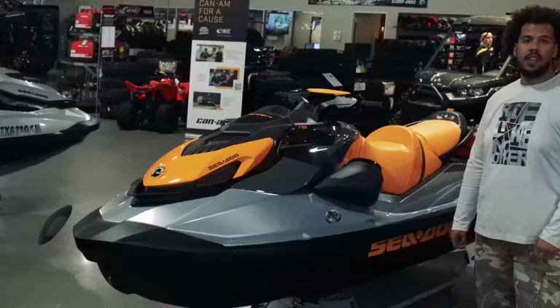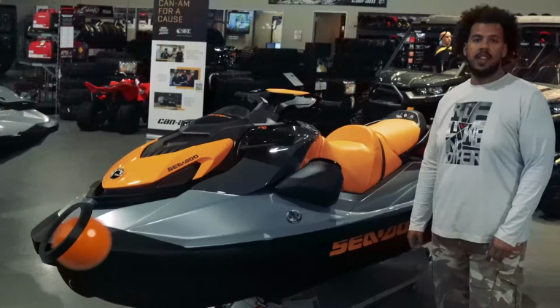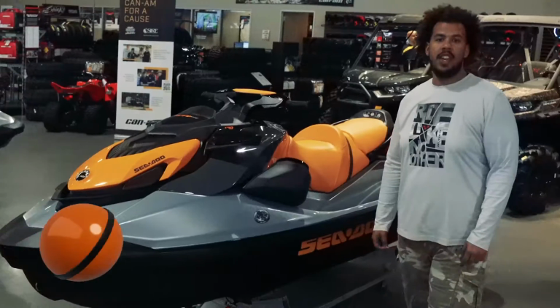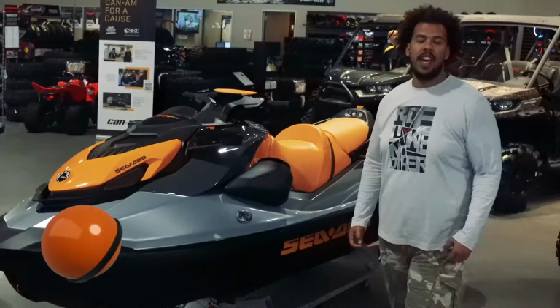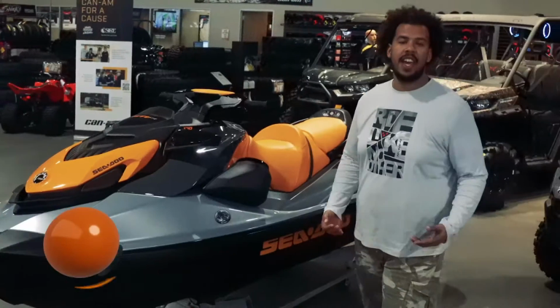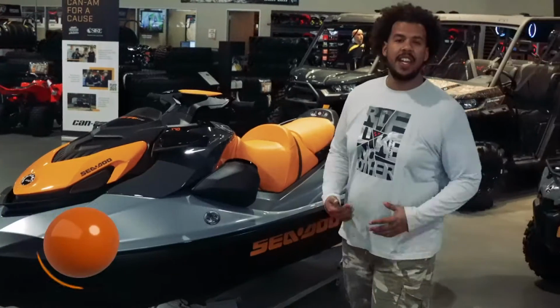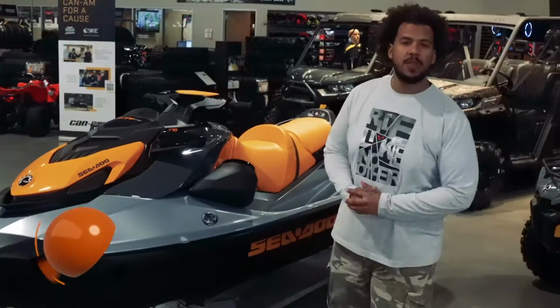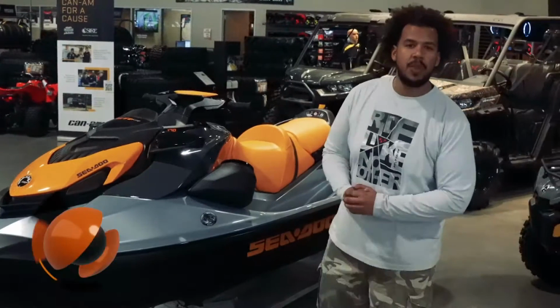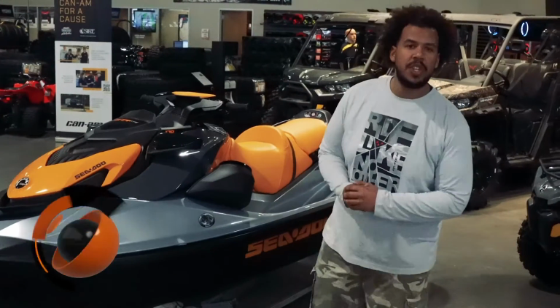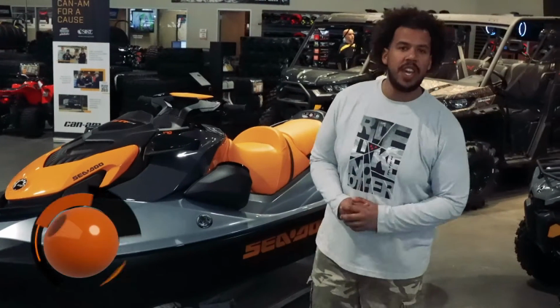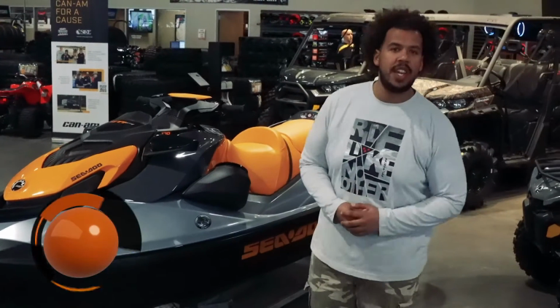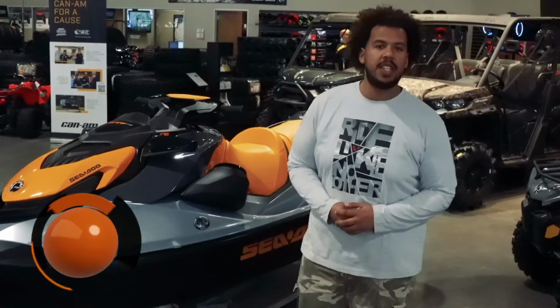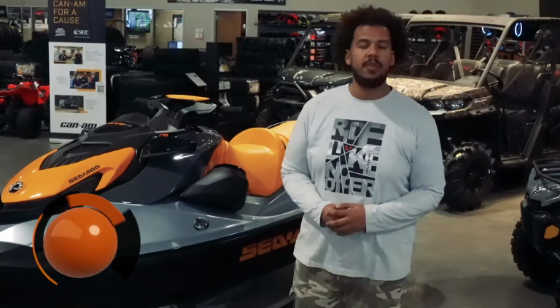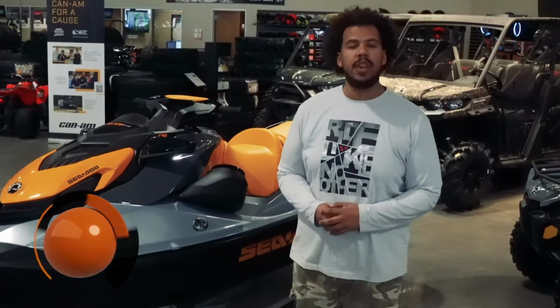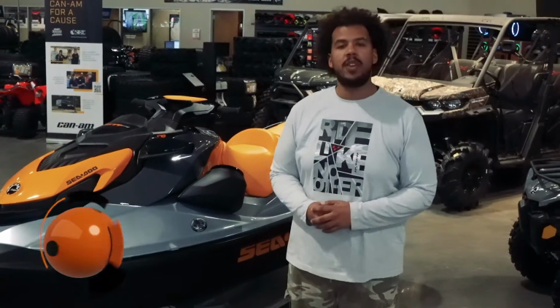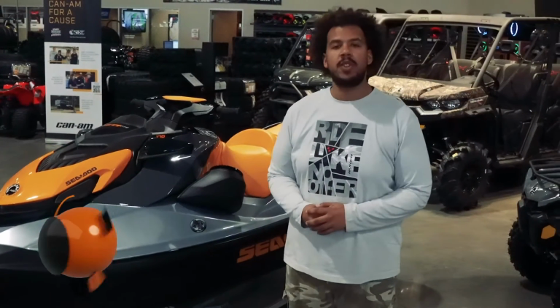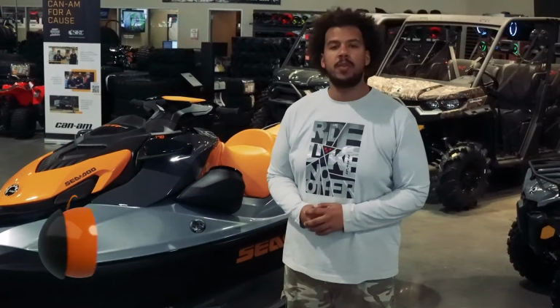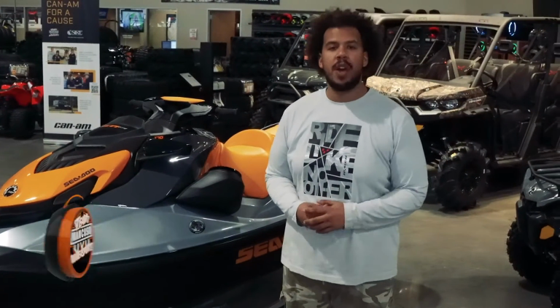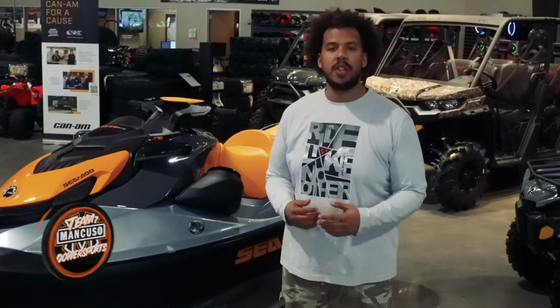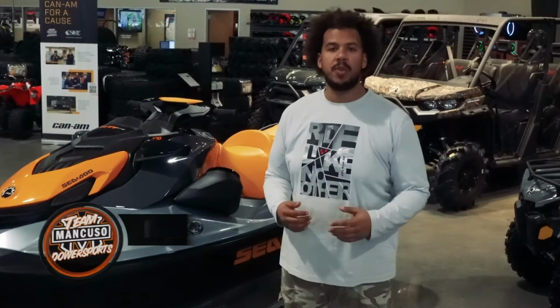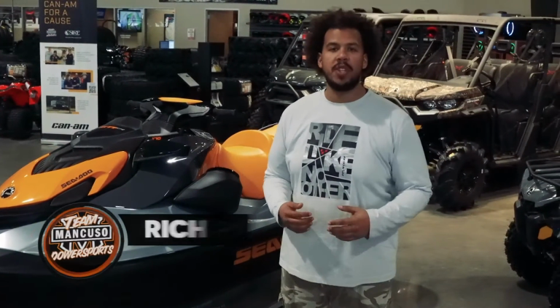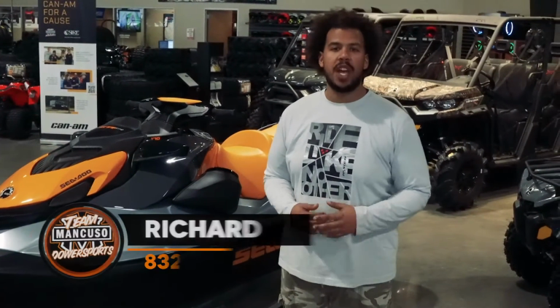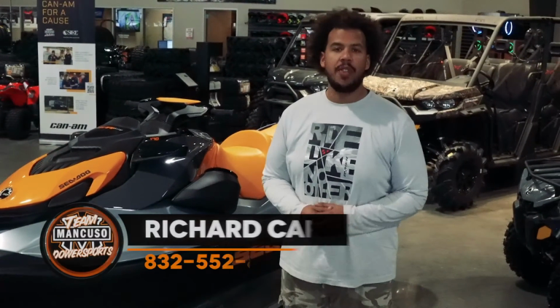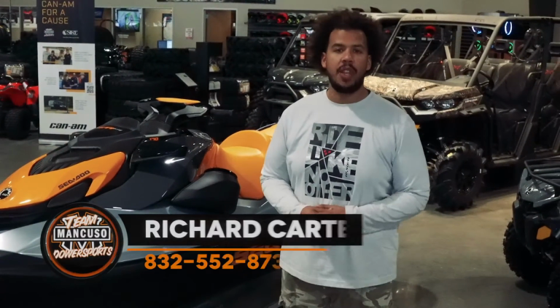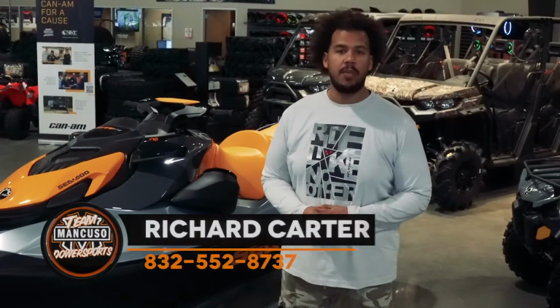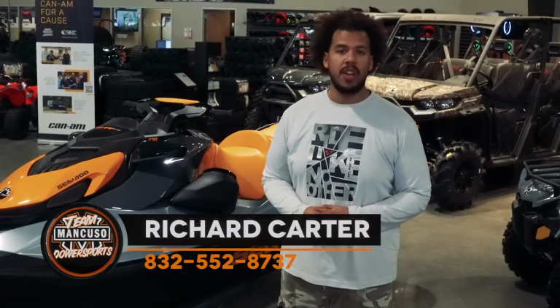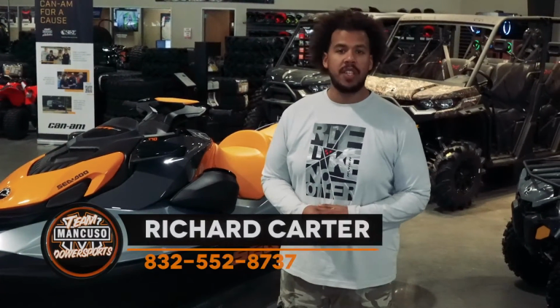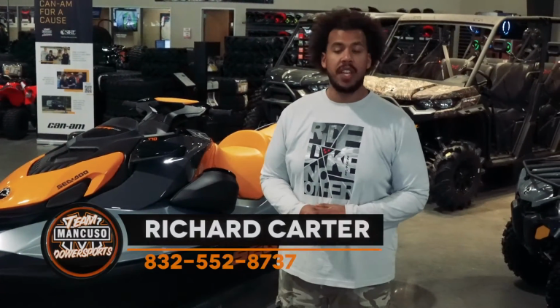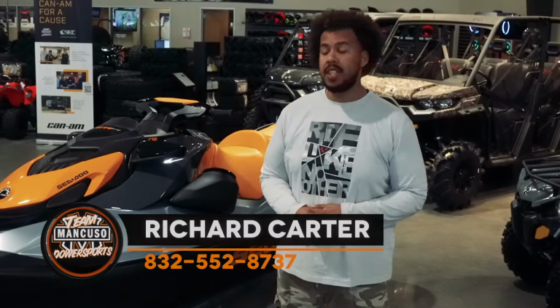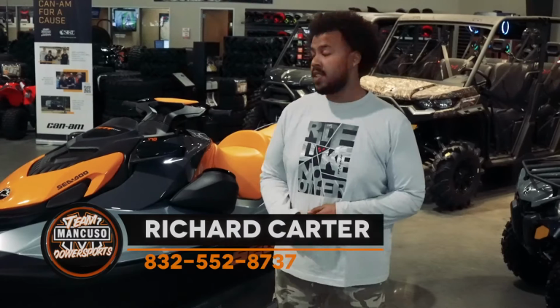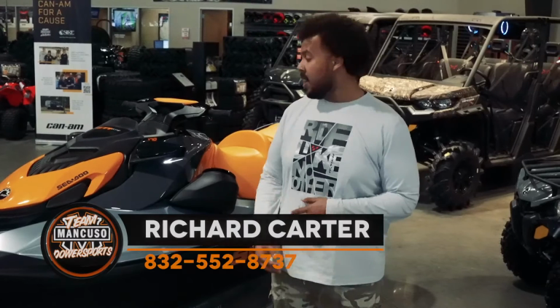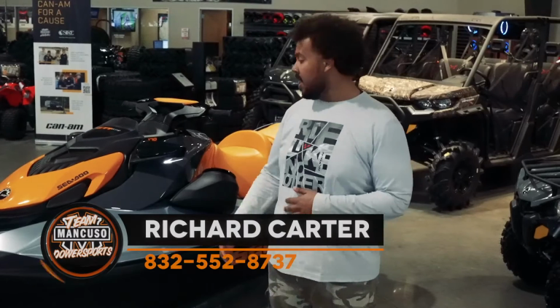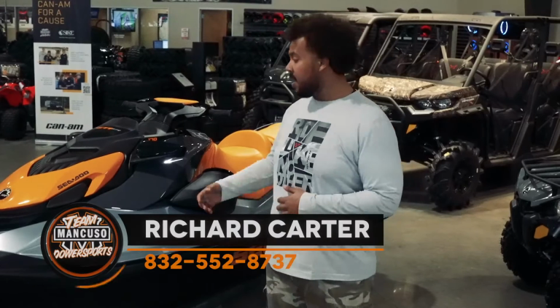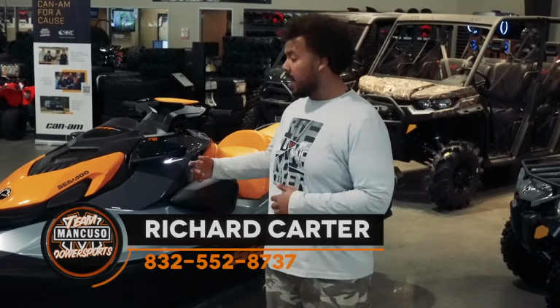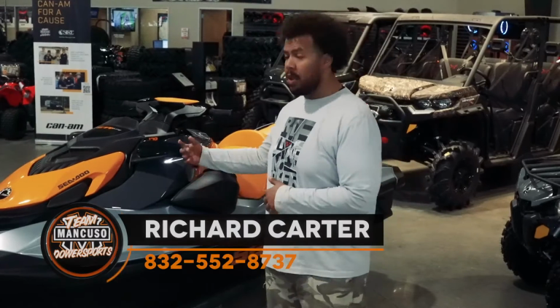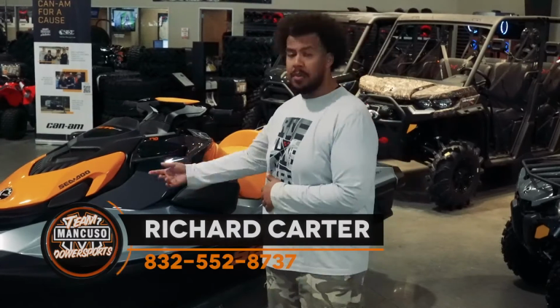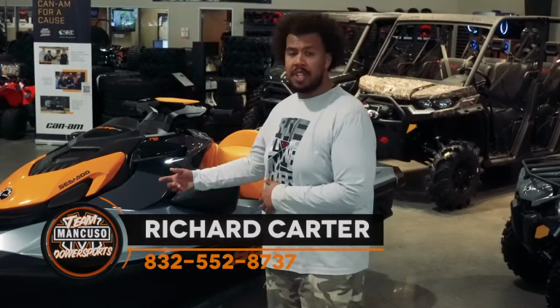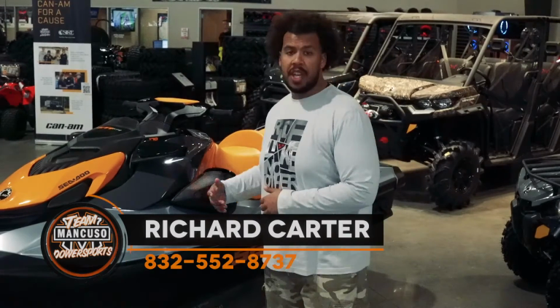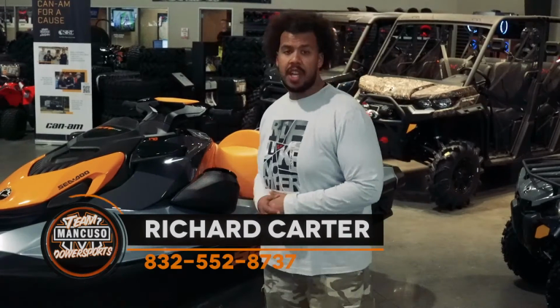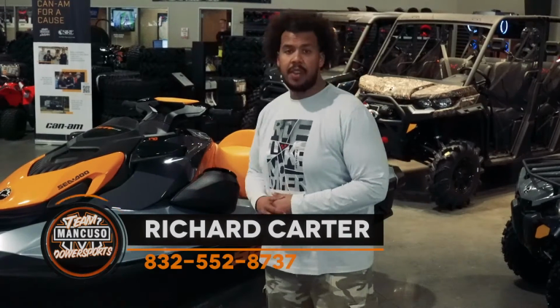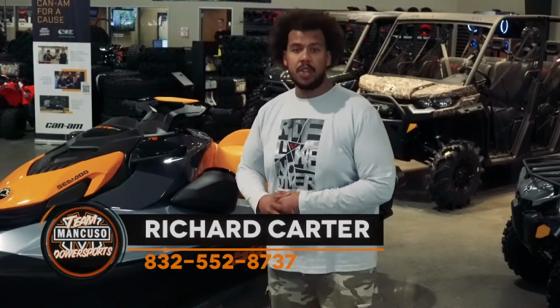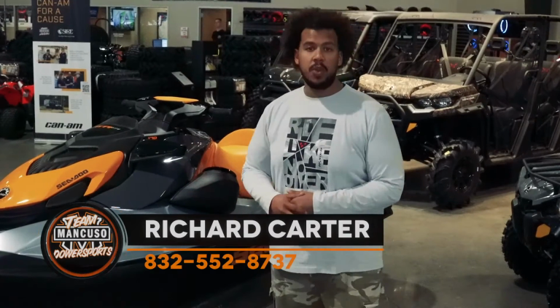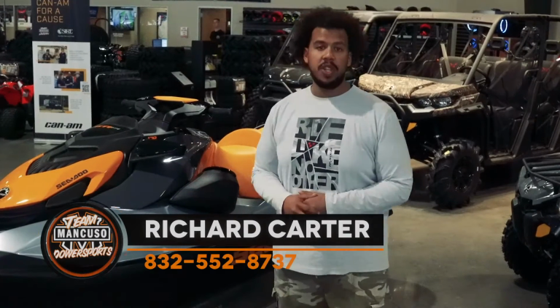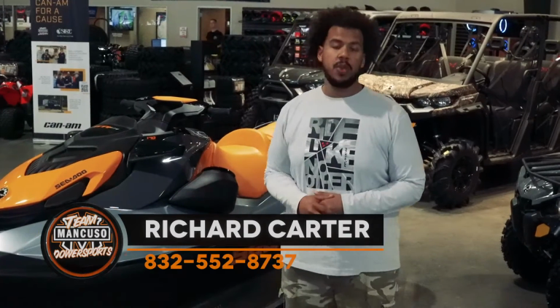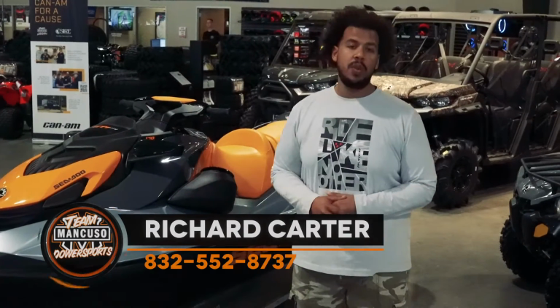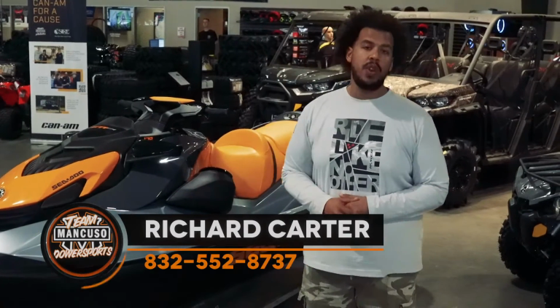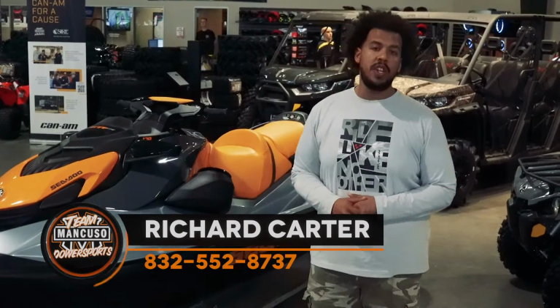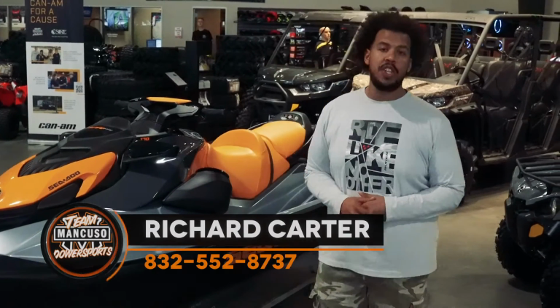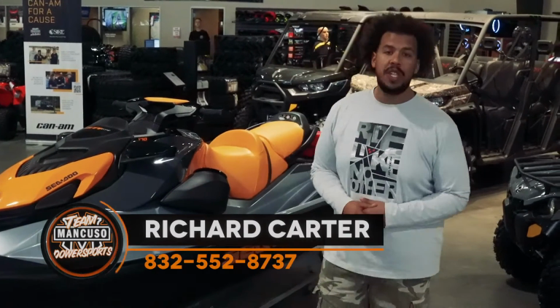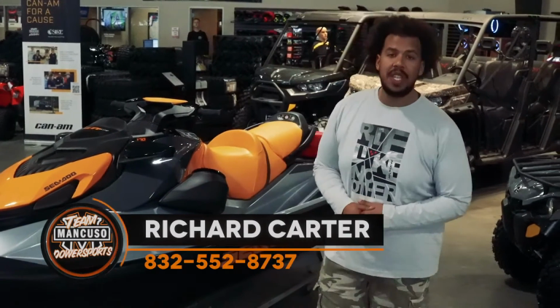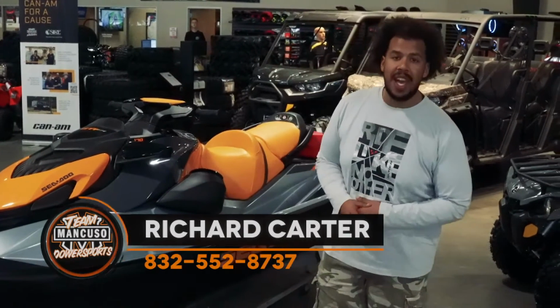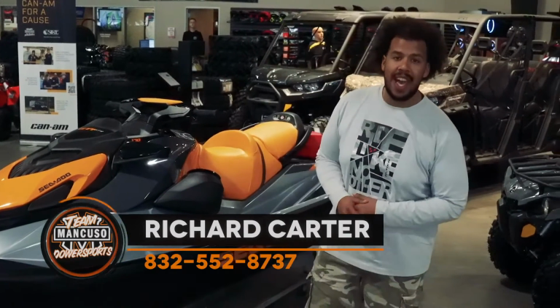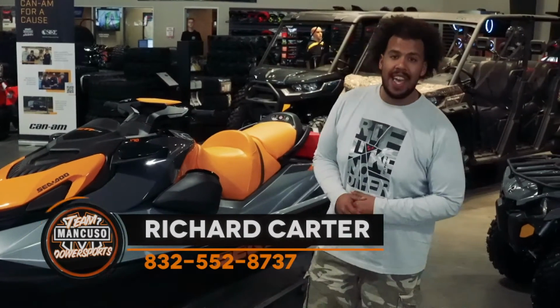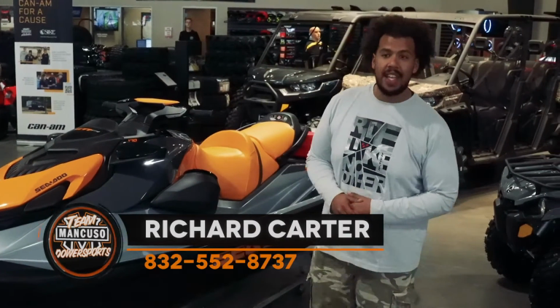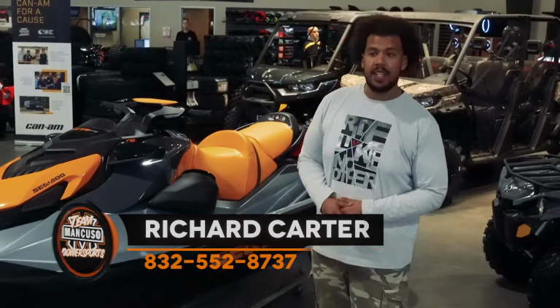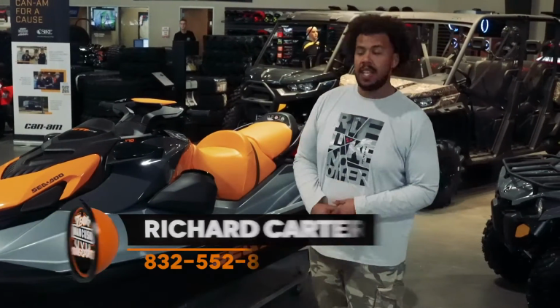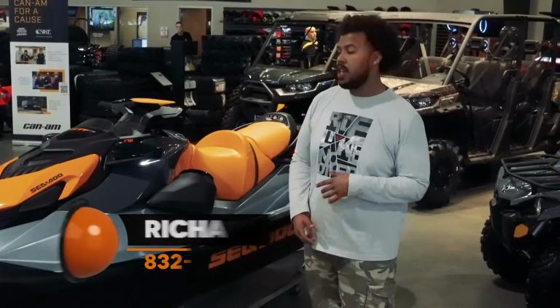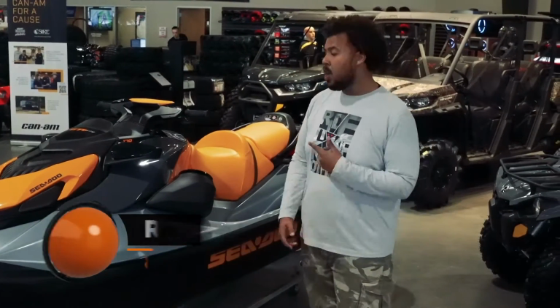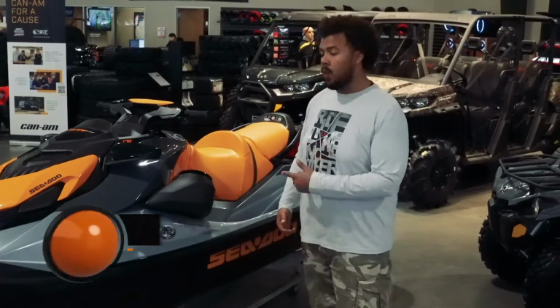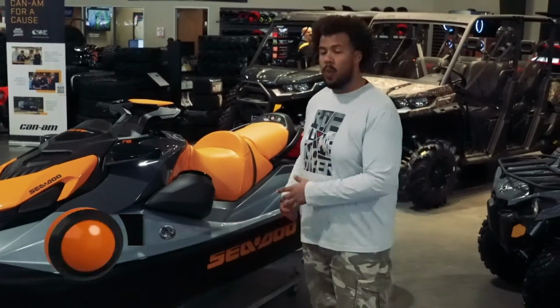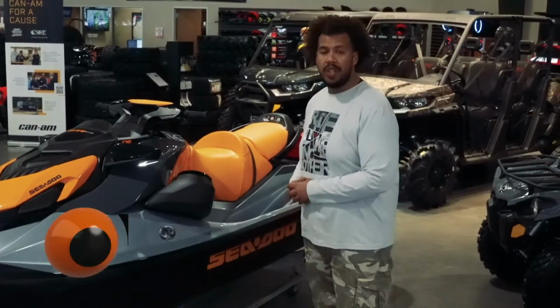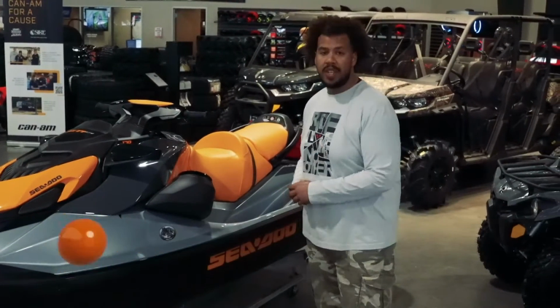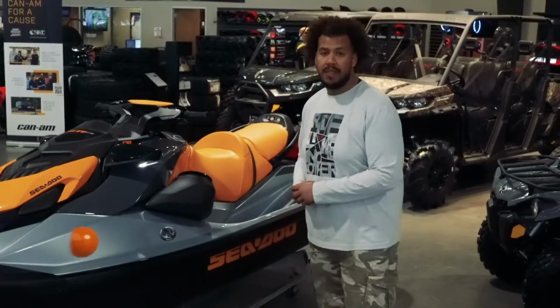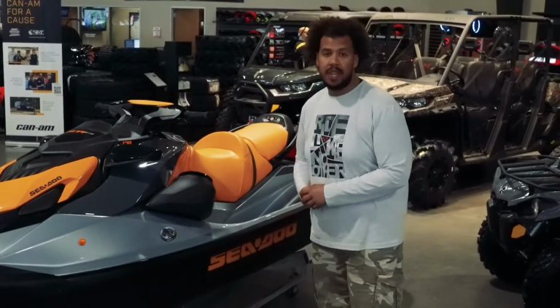Hey guys, it's Richard down at Team Mancuso Powersports South in Lamarck, Texas. Today we're going to be checking out the 2021 GTI SE 170.